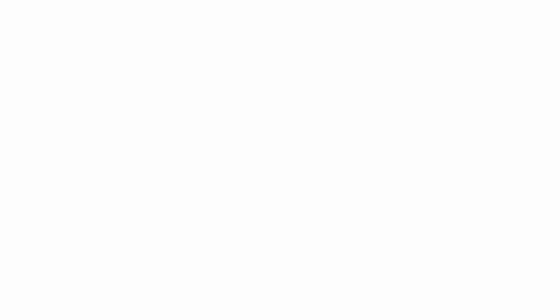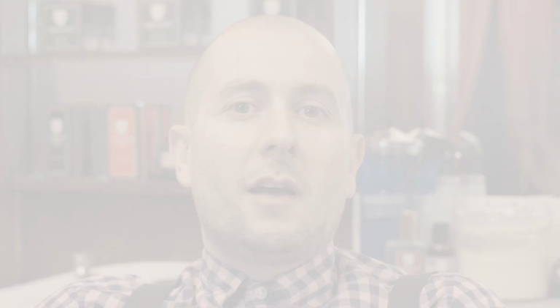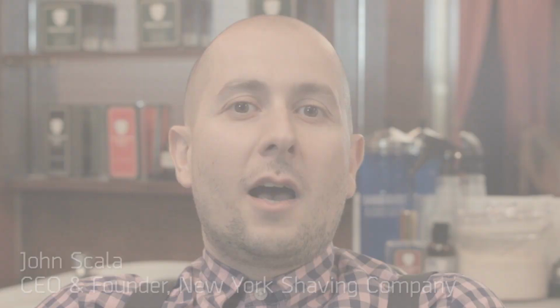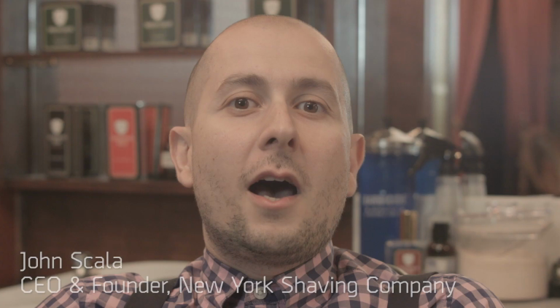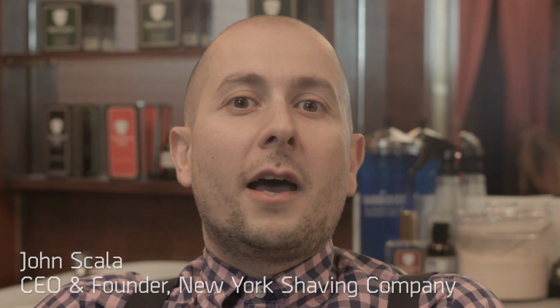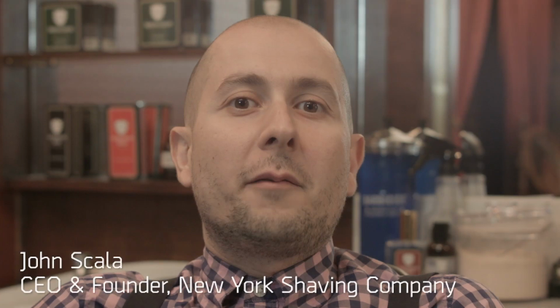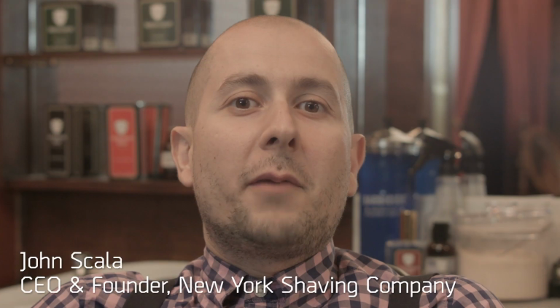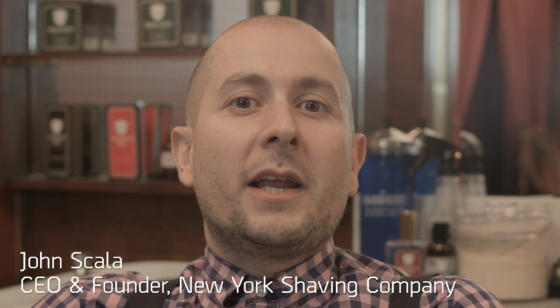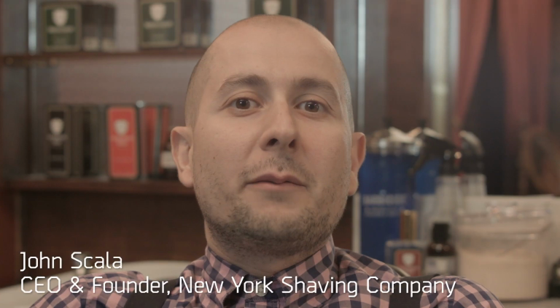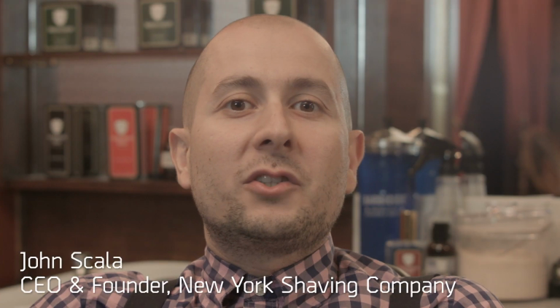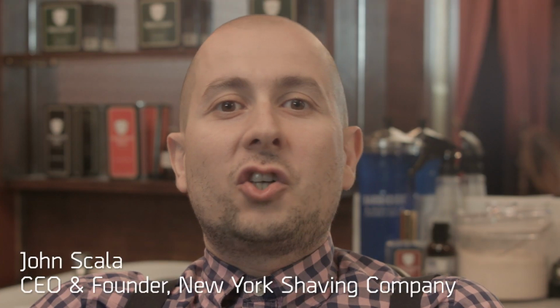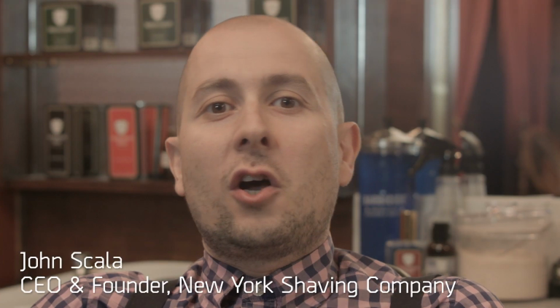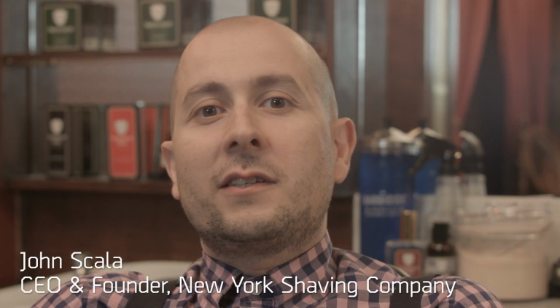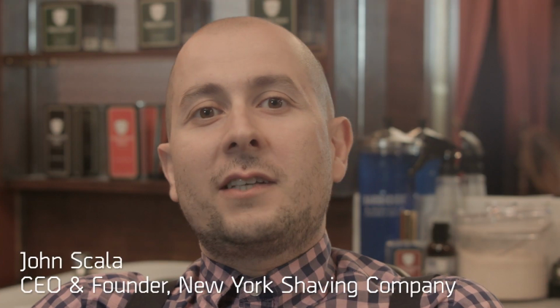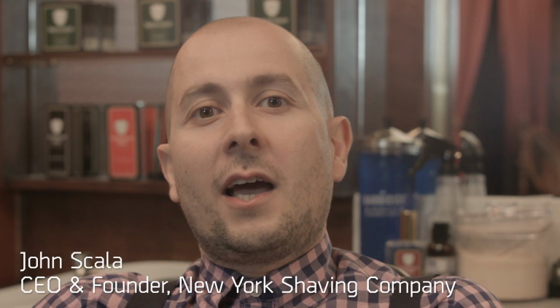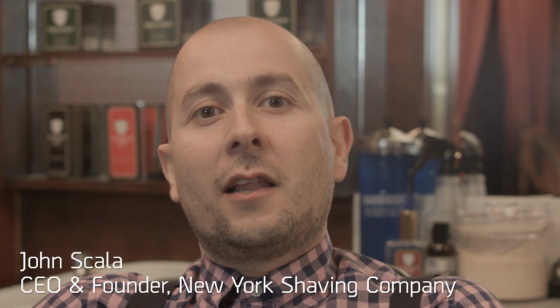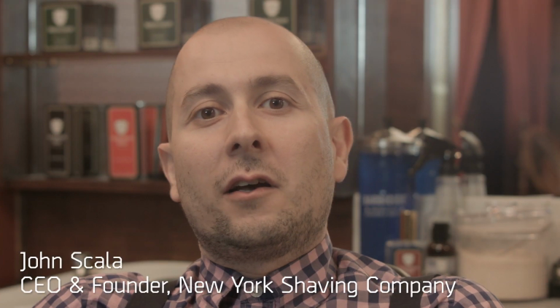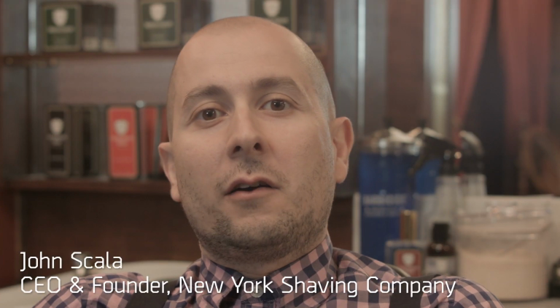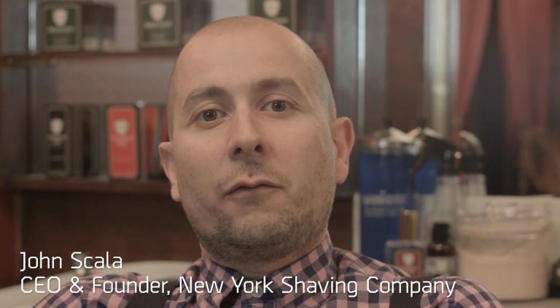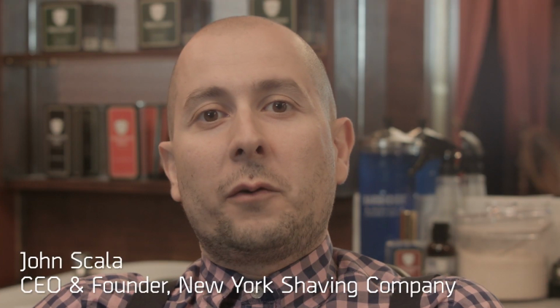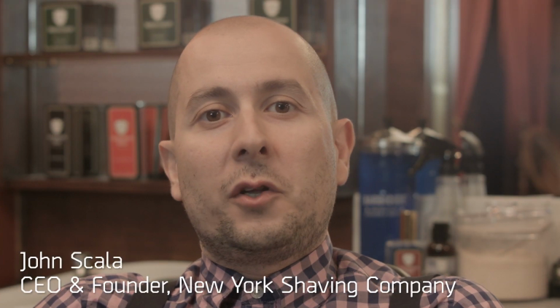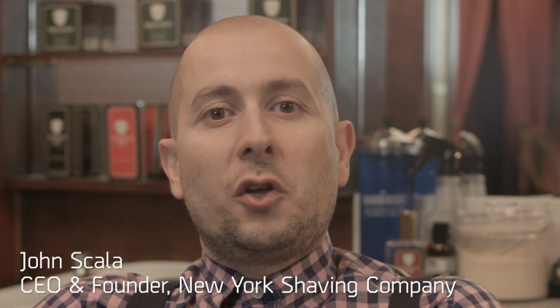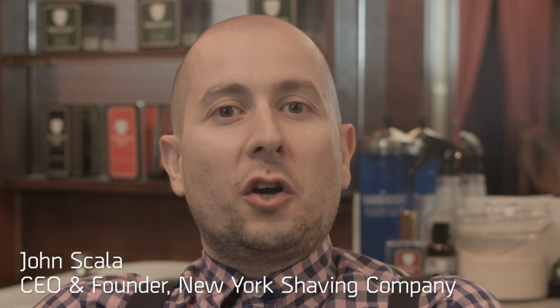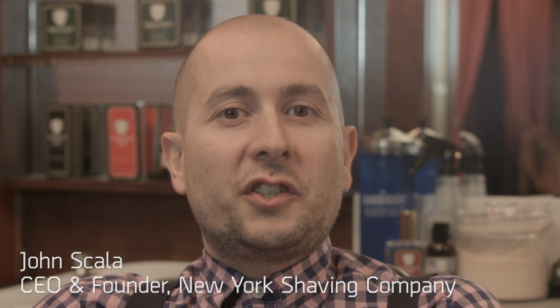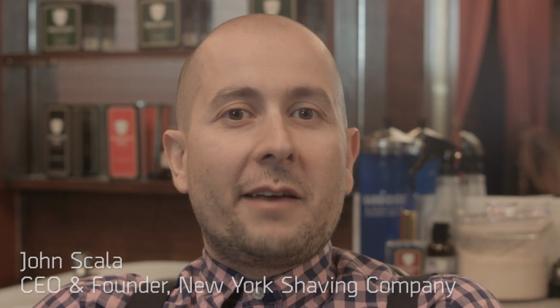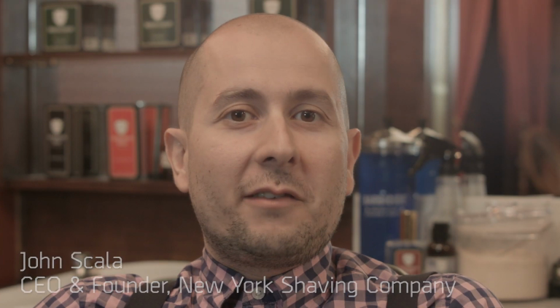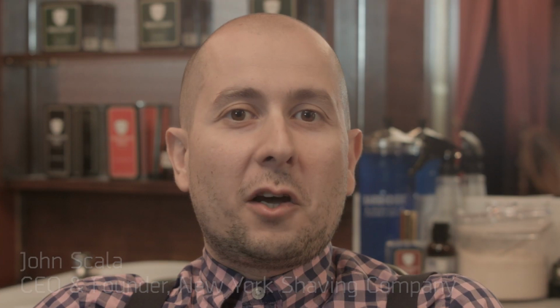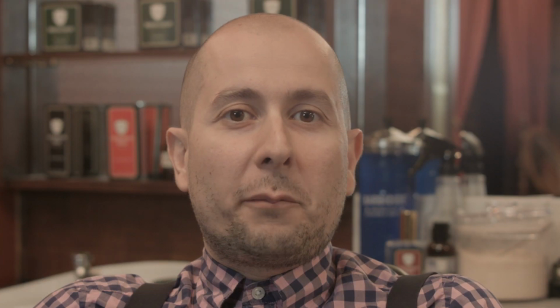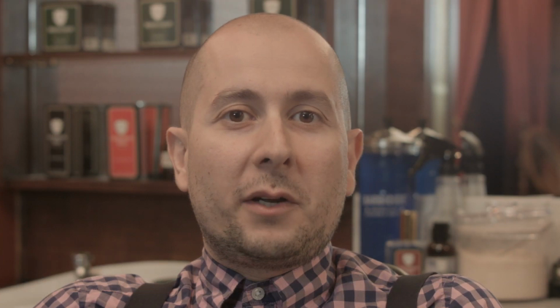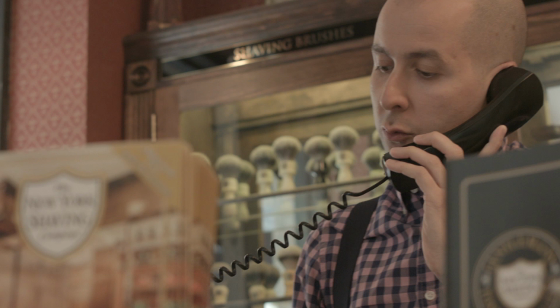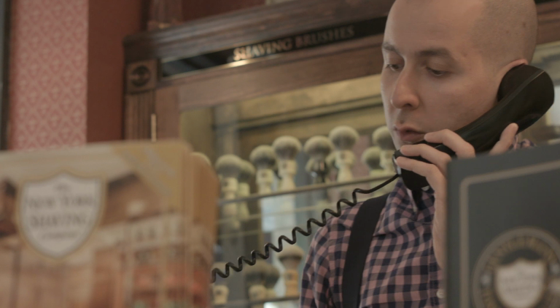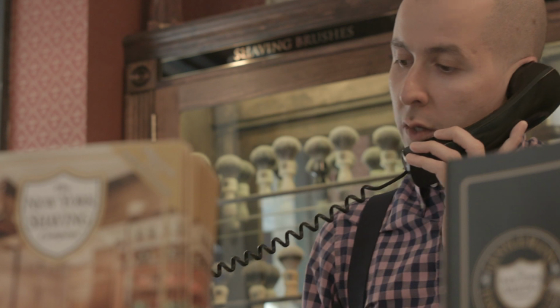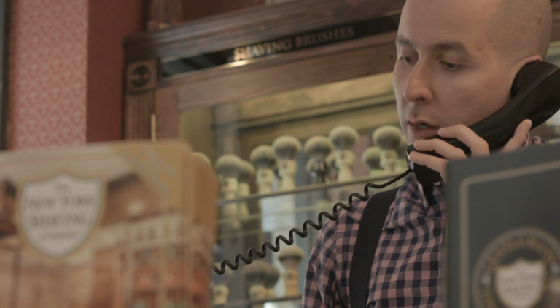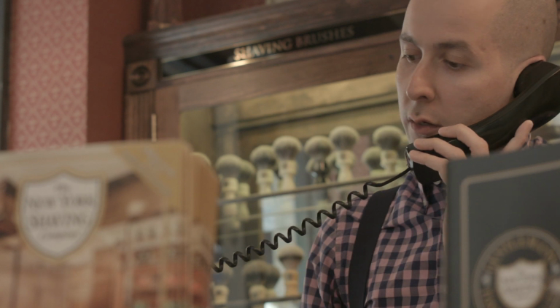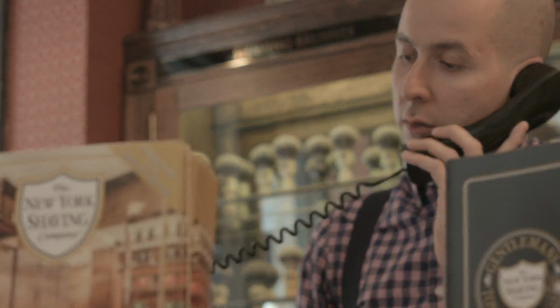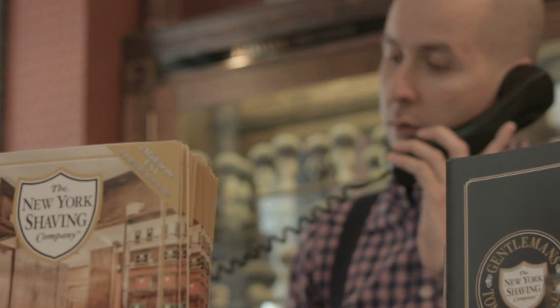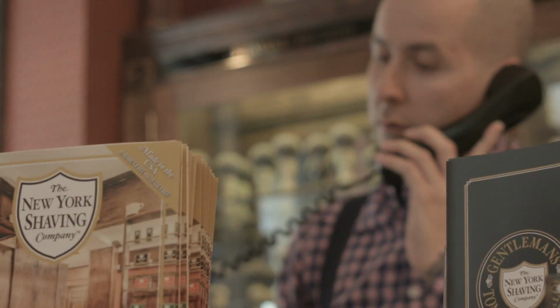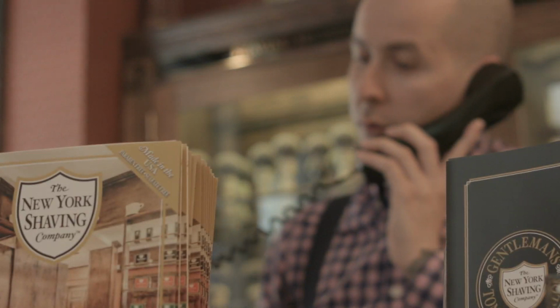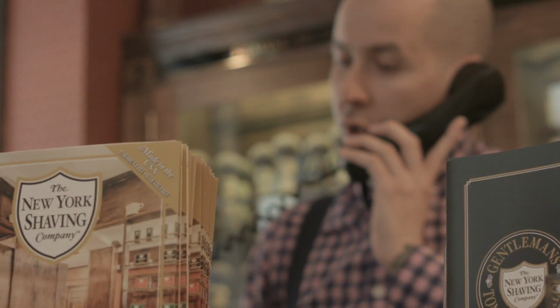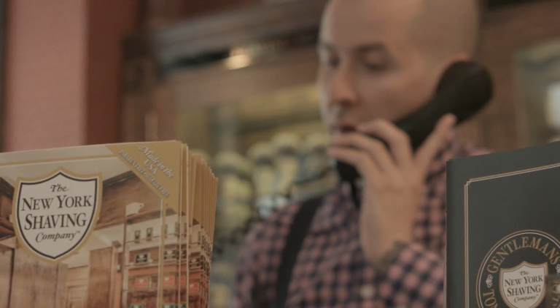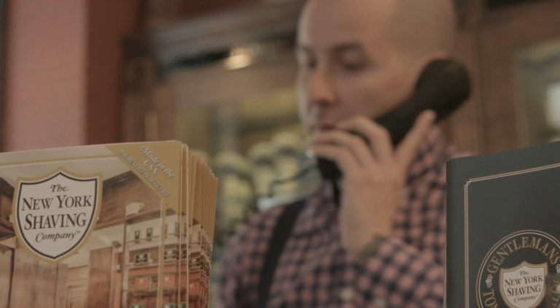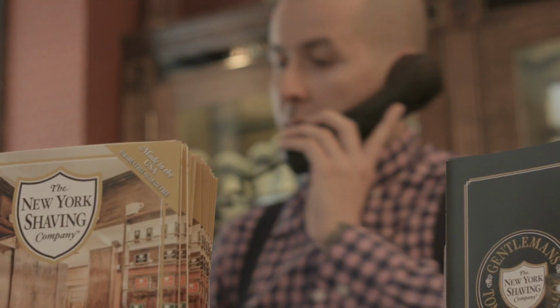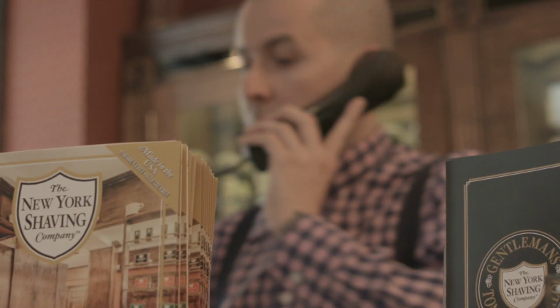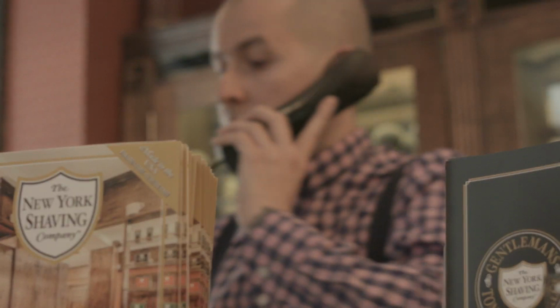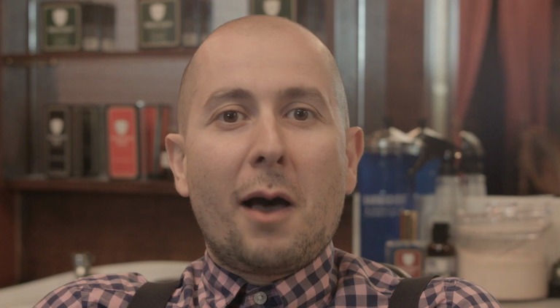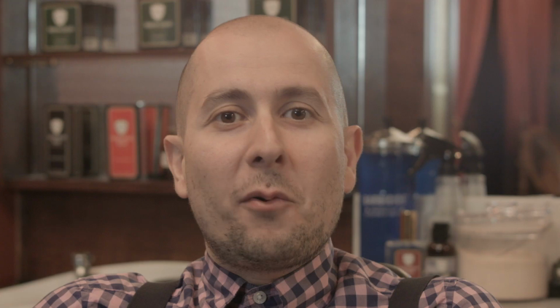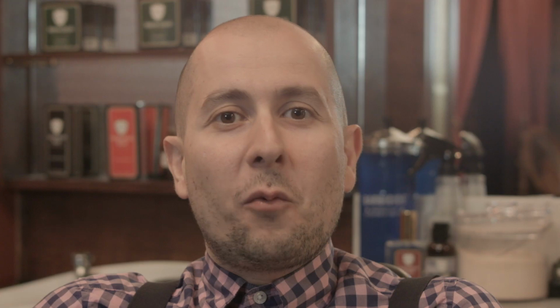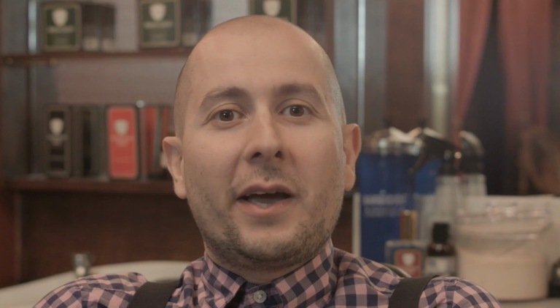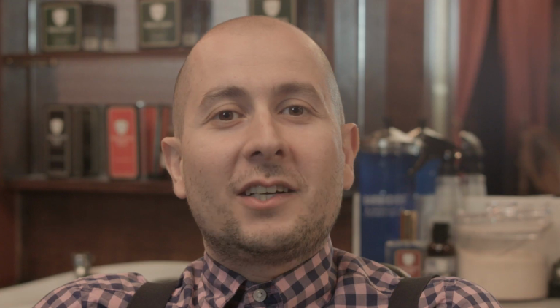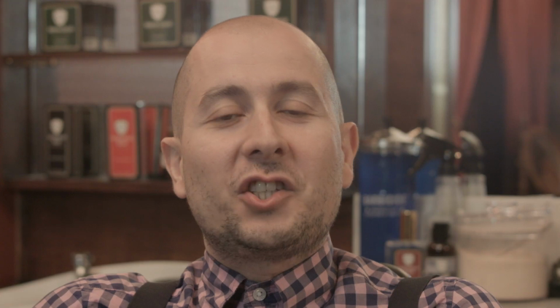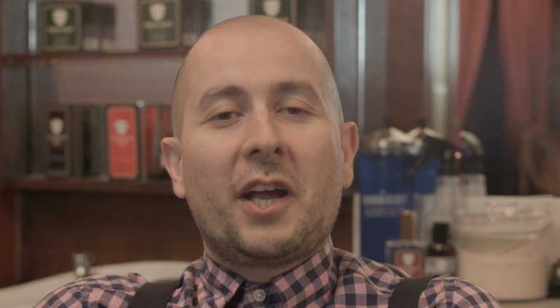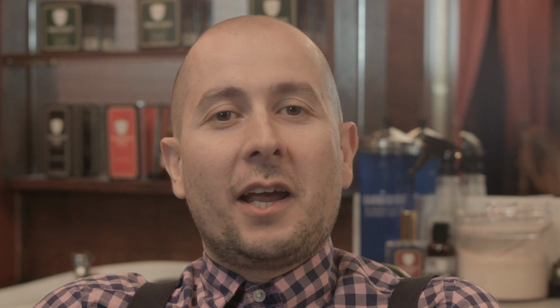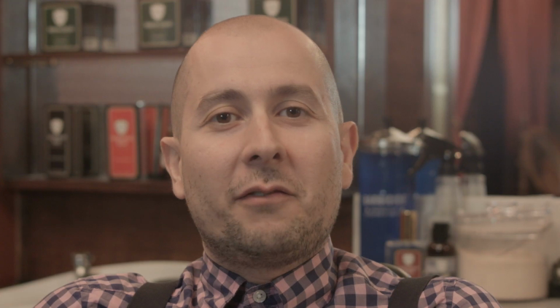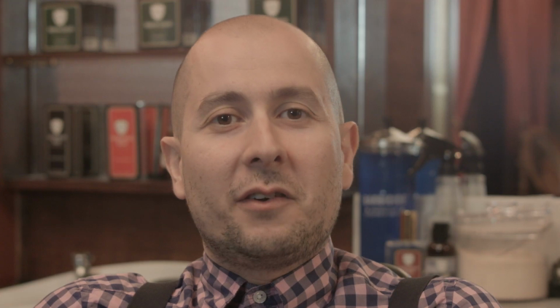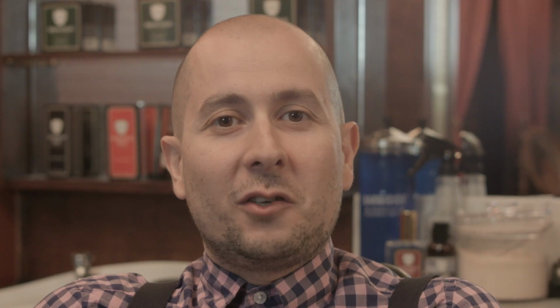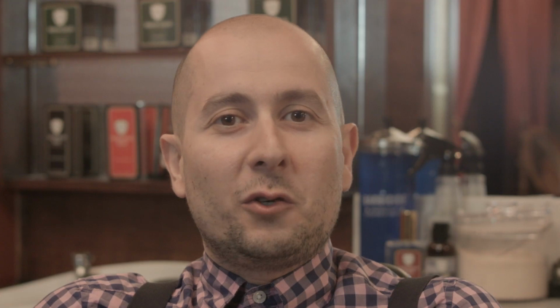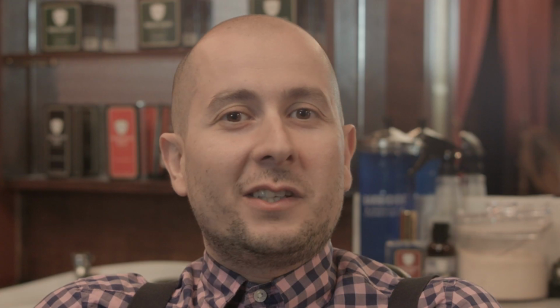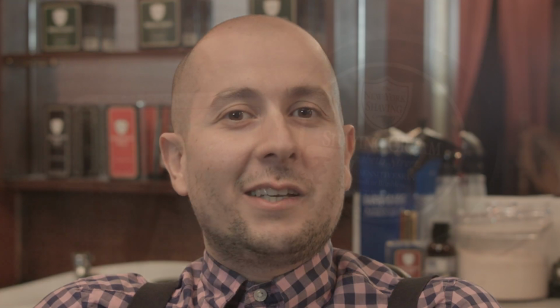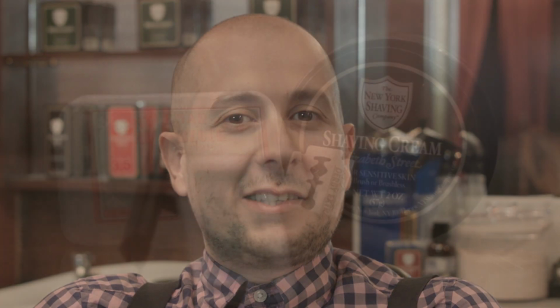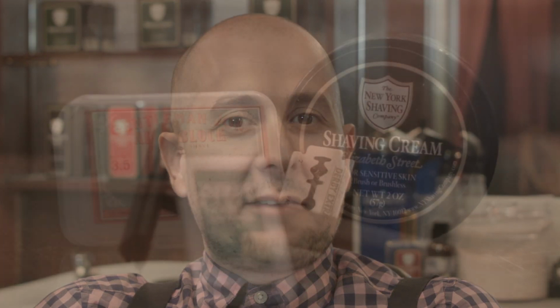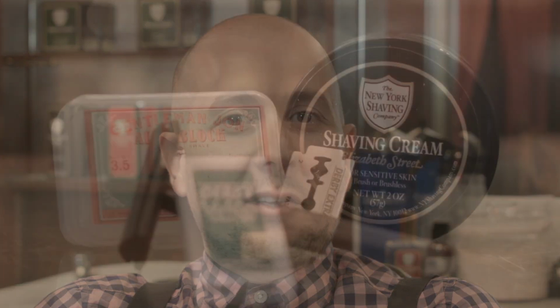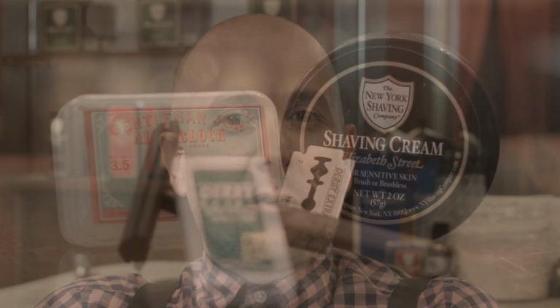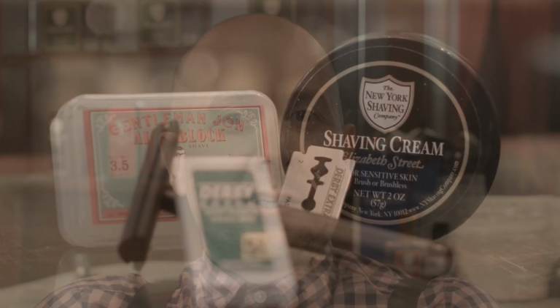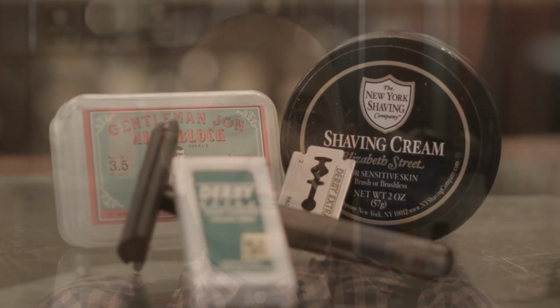Hi, my name is John Scala from the New York Shaving Company. I'm here to teach you the proper way to shave using a safety razor.